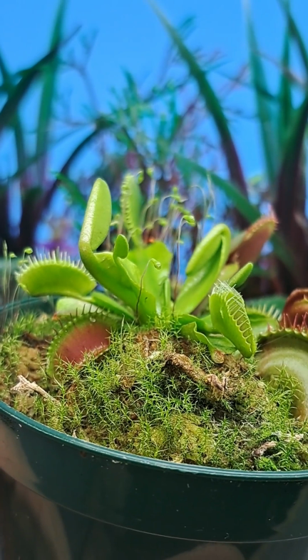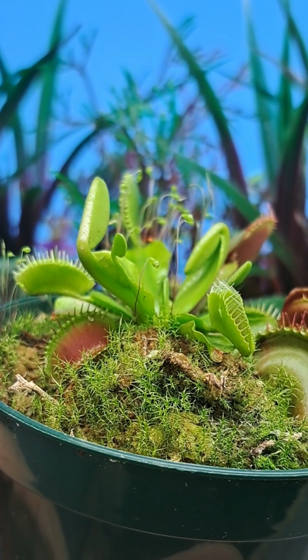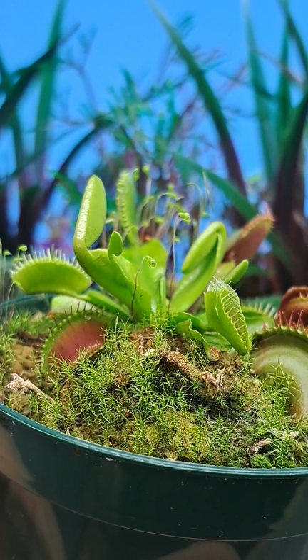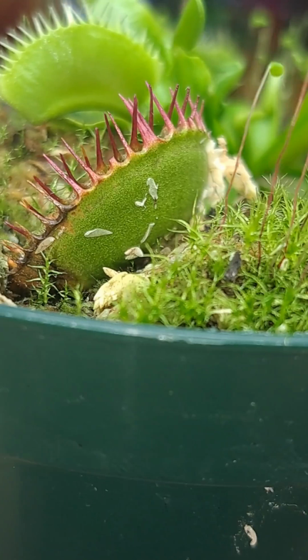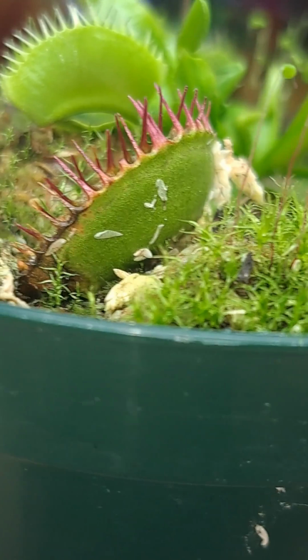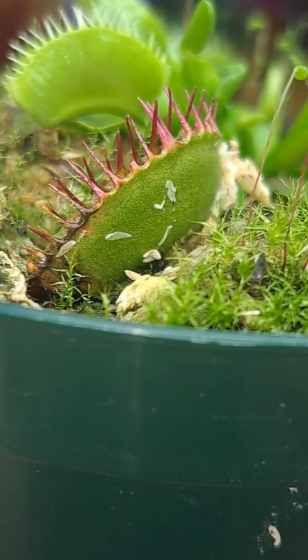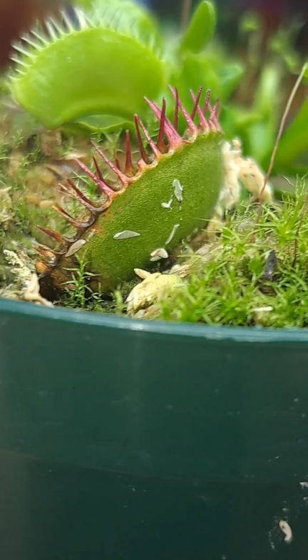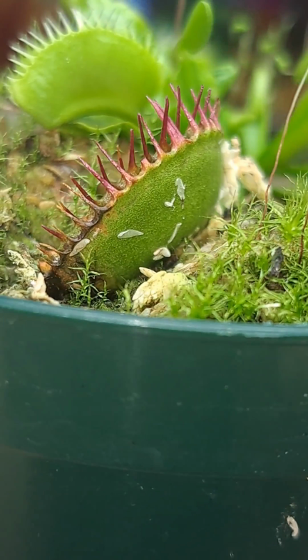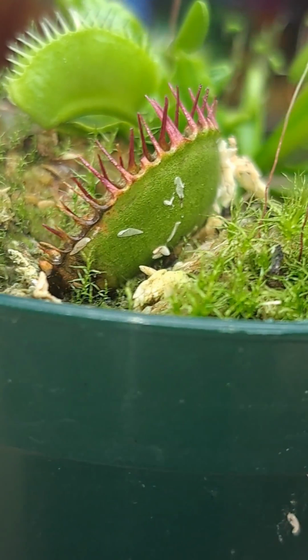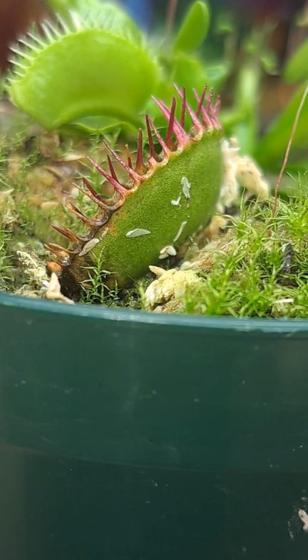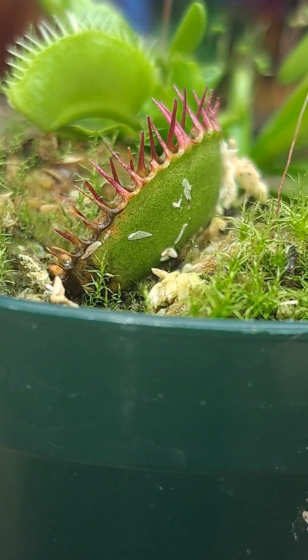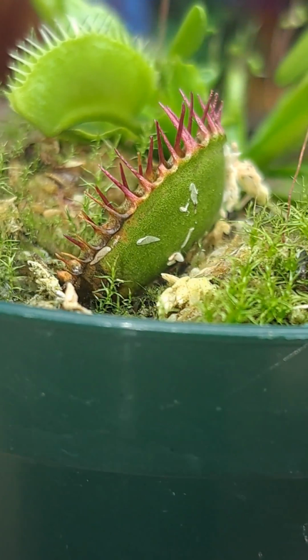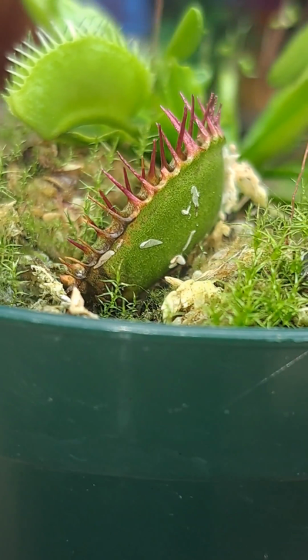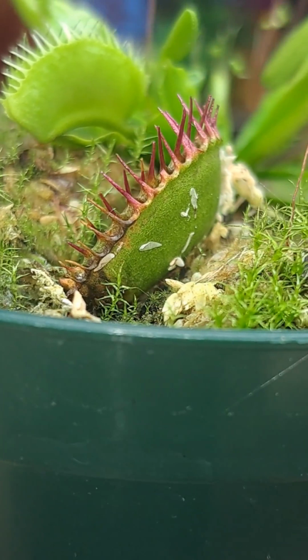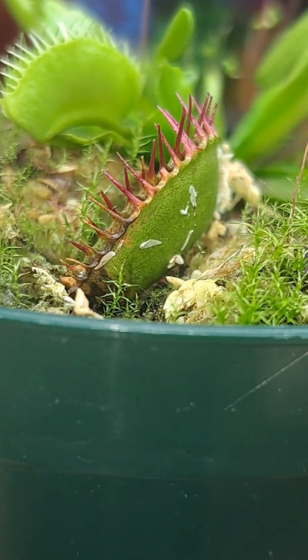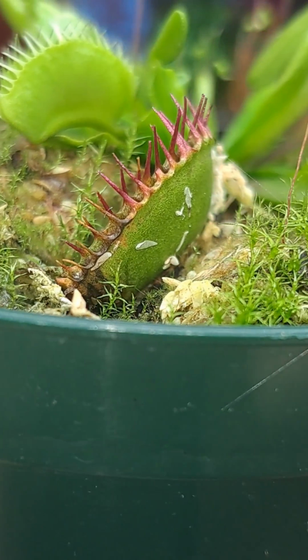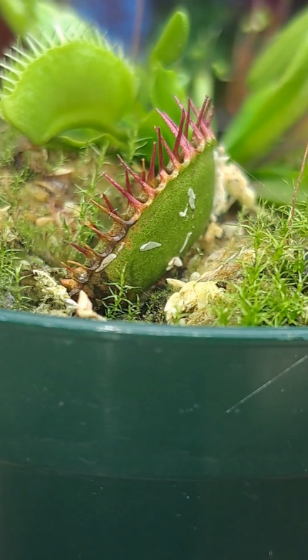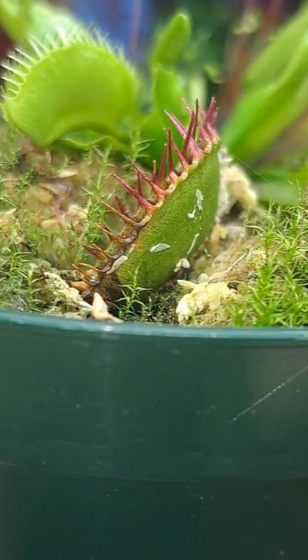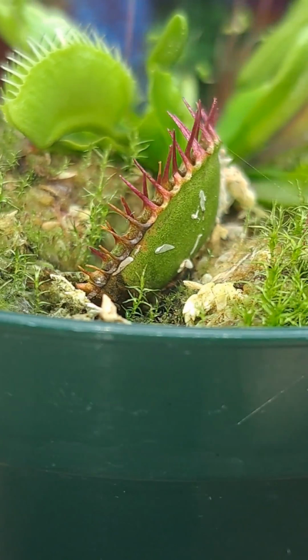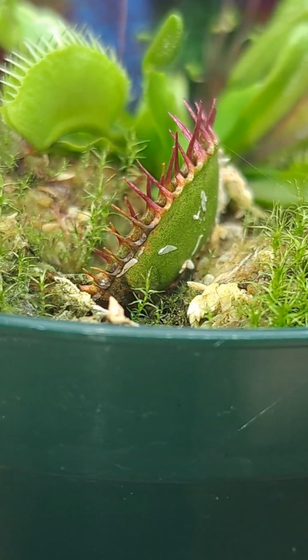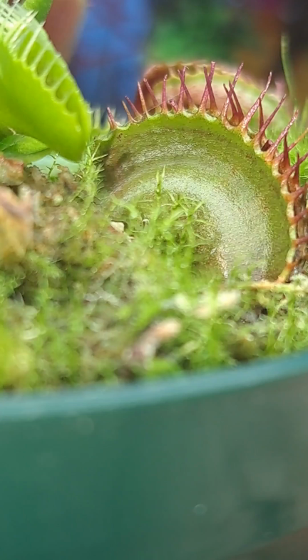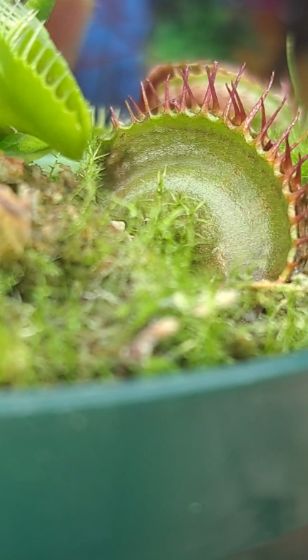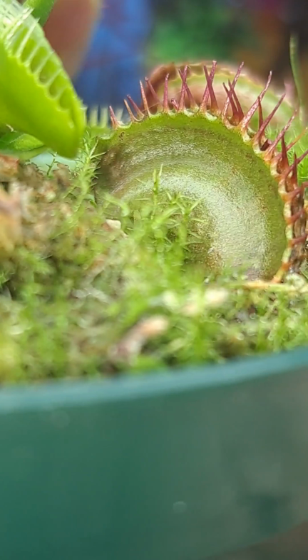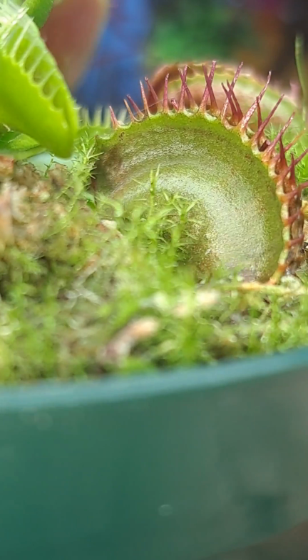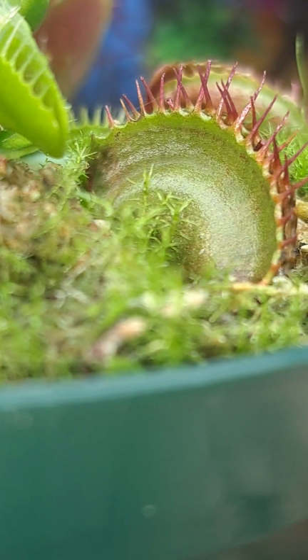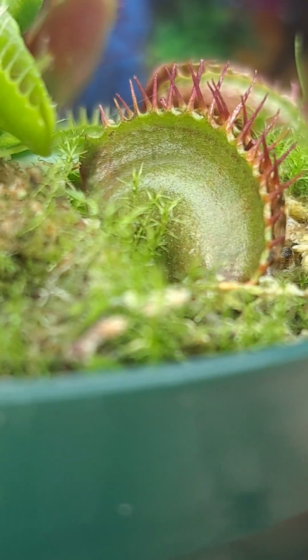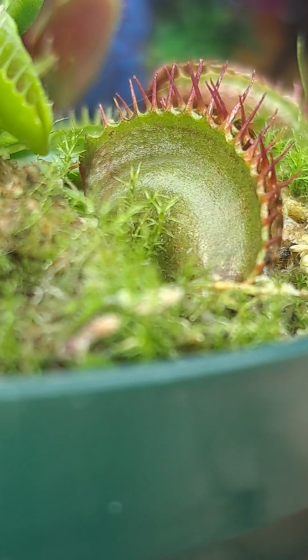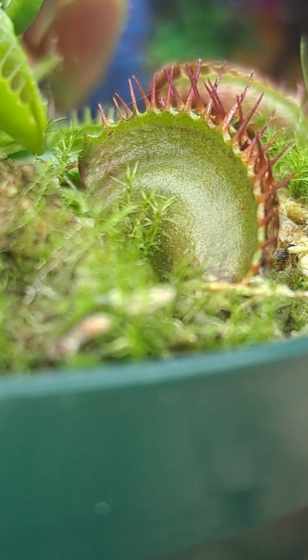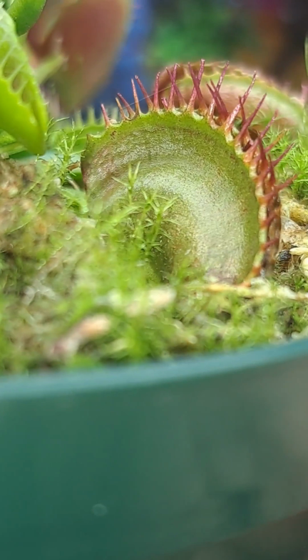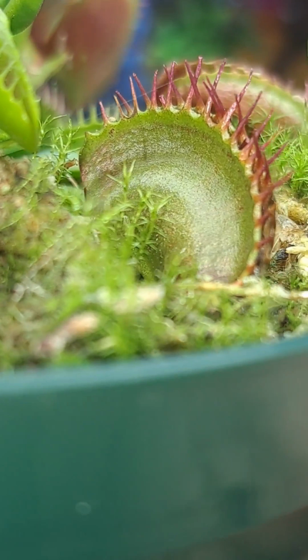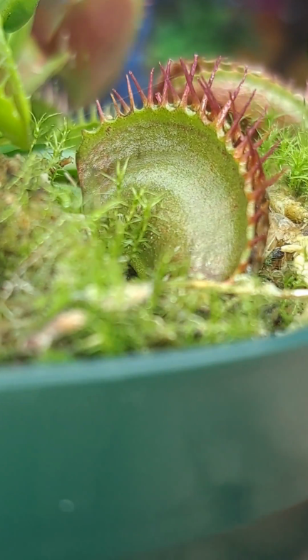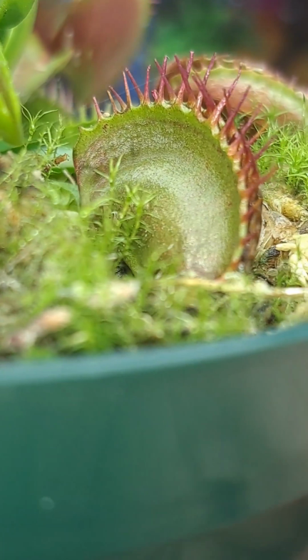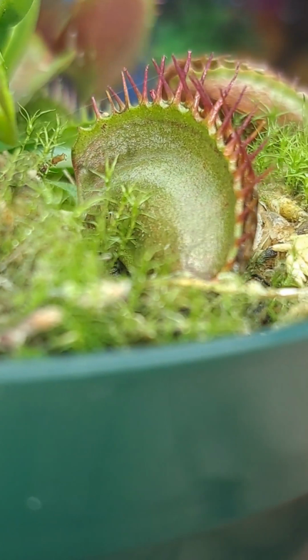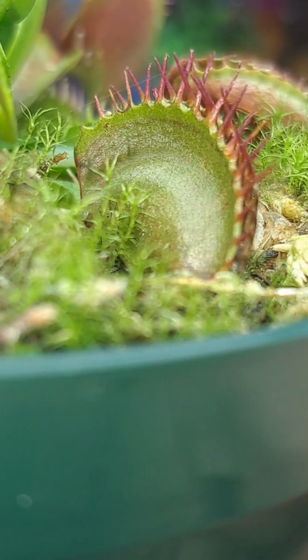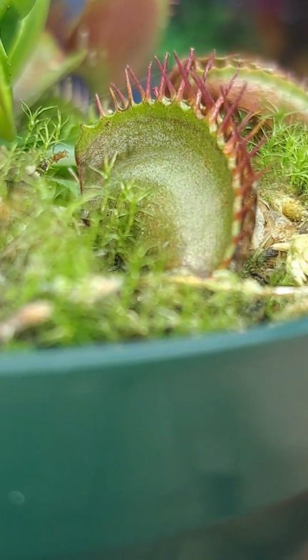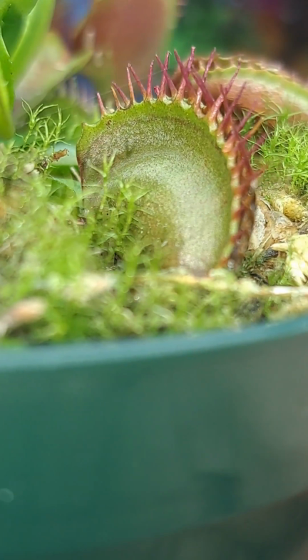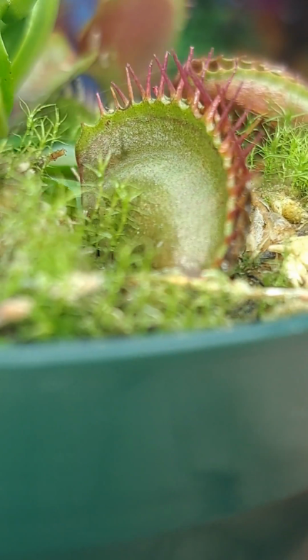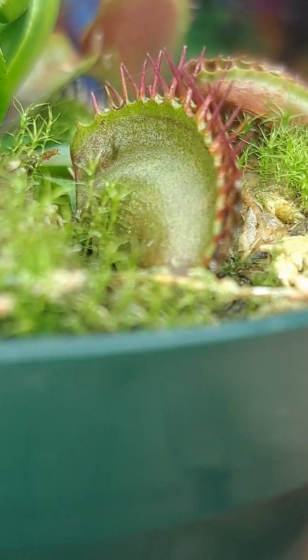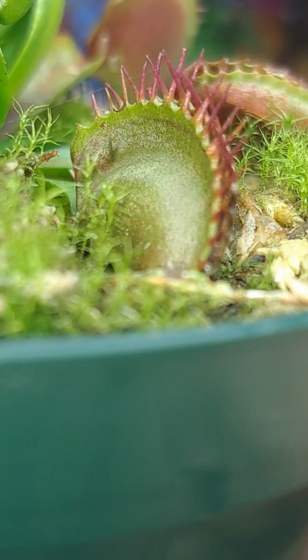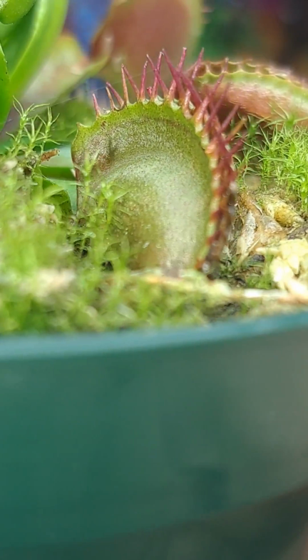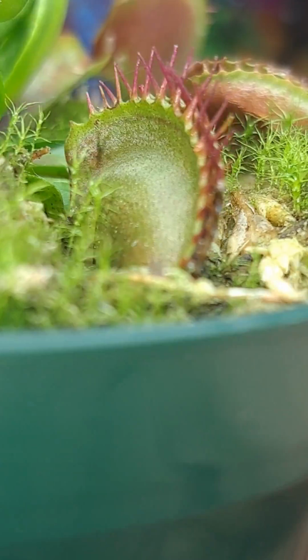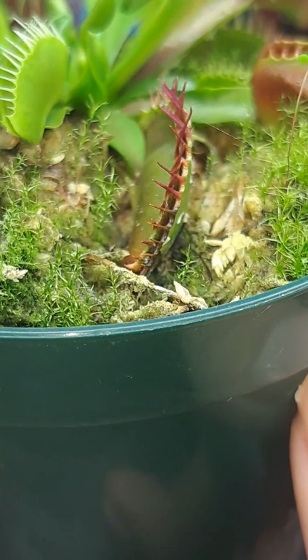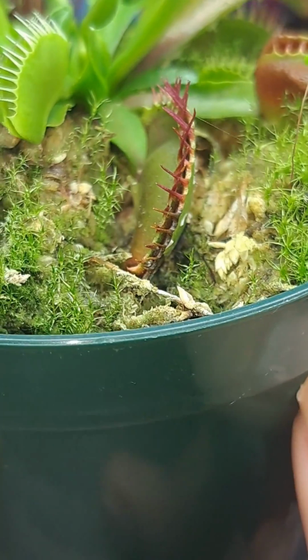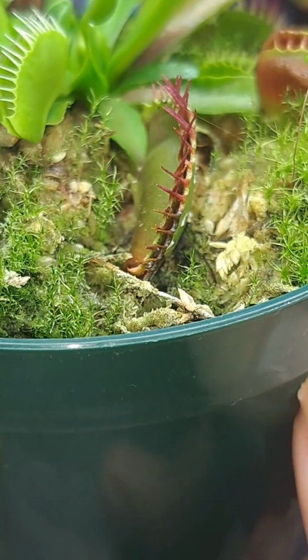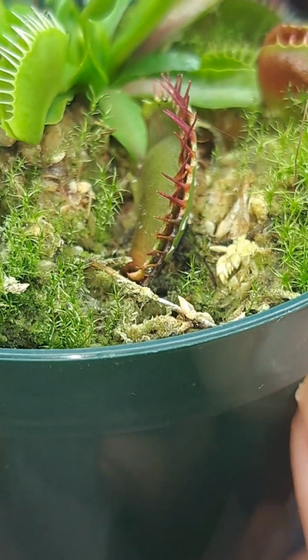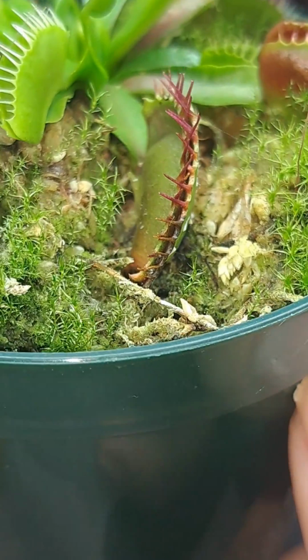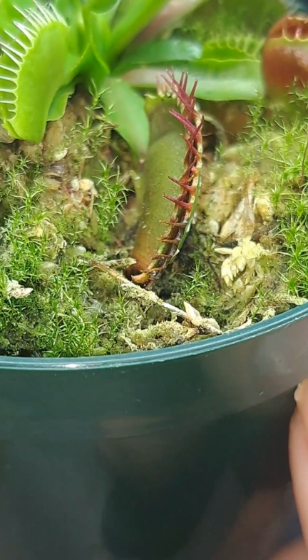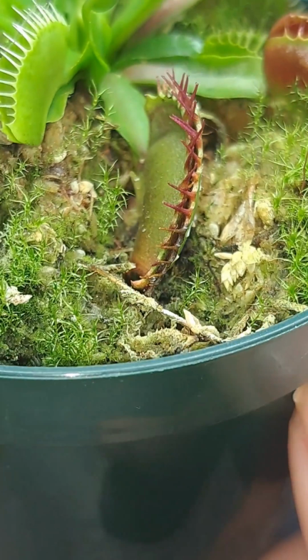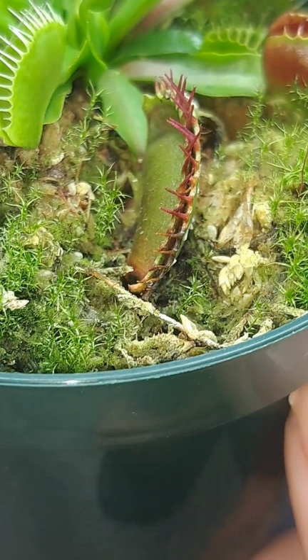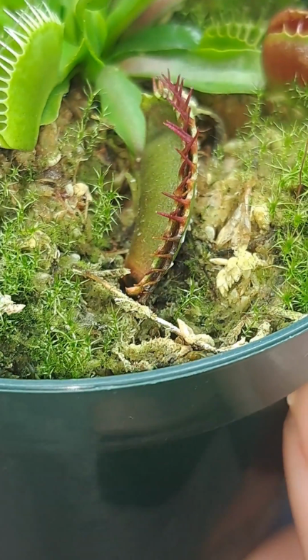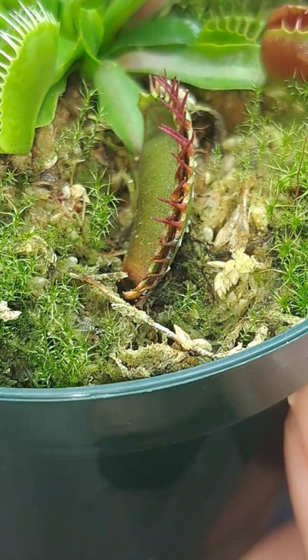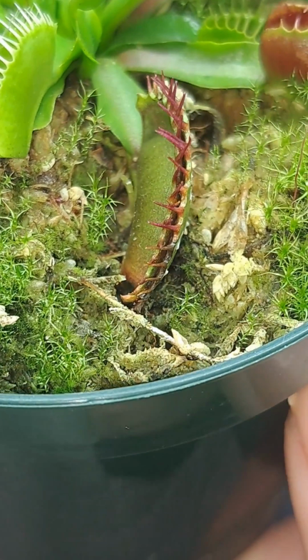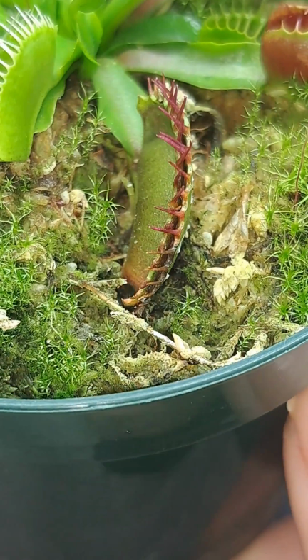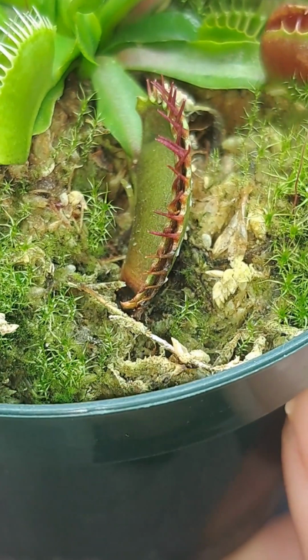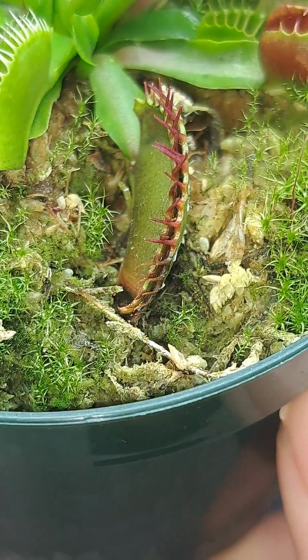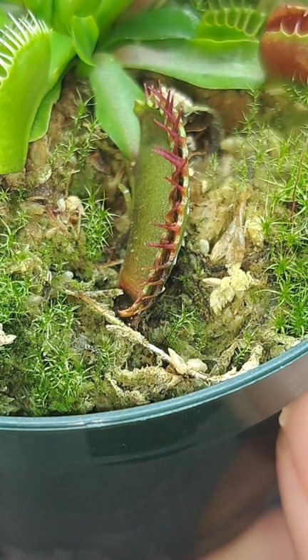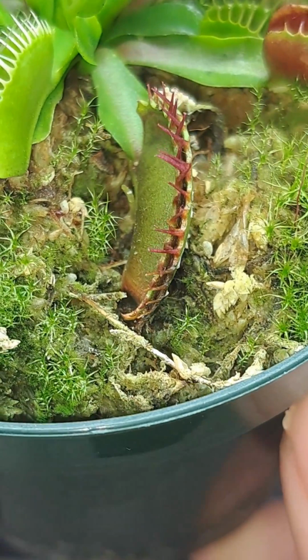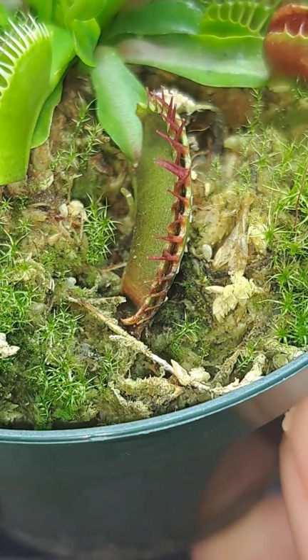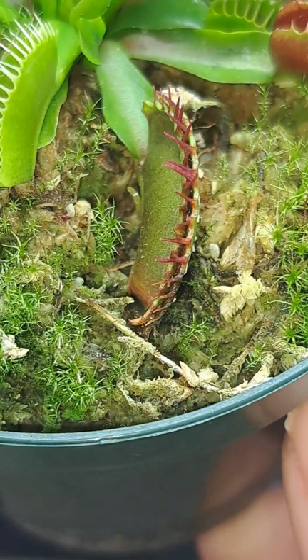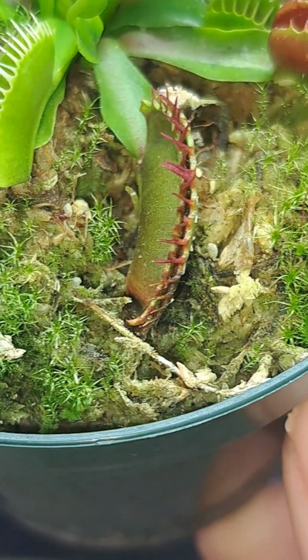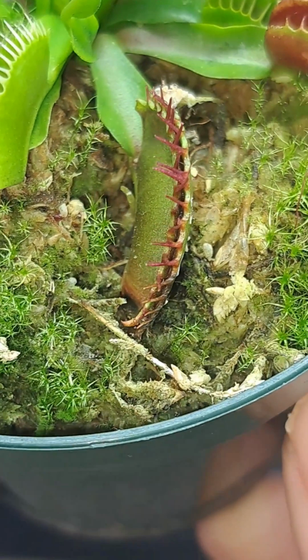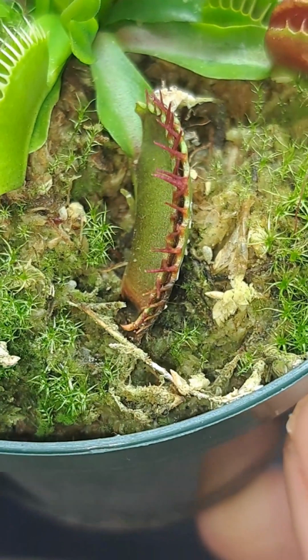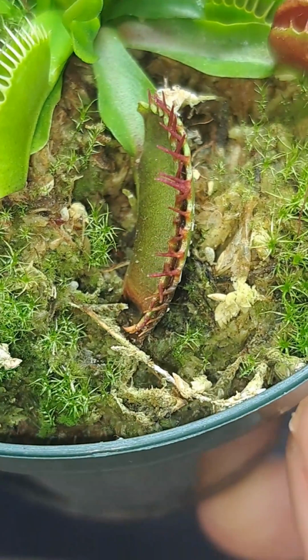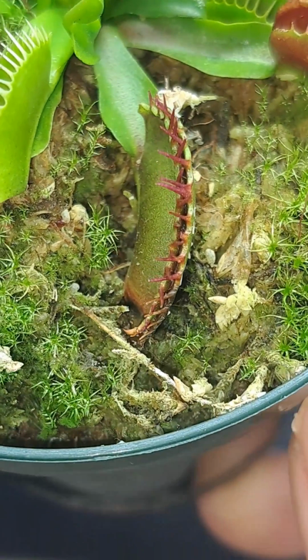The trap that captured the slug had a clean catch and was able to create a very tight seal because of it.